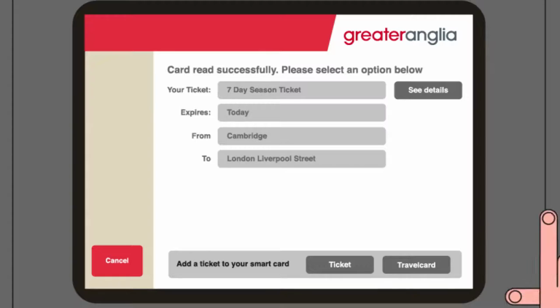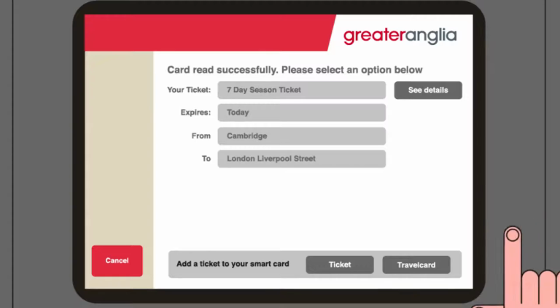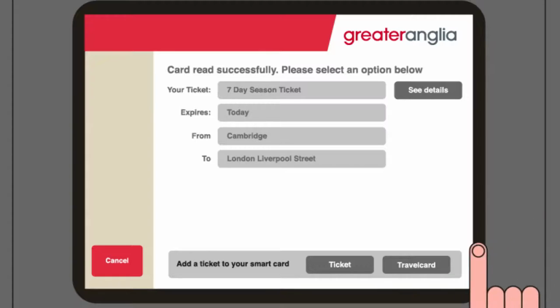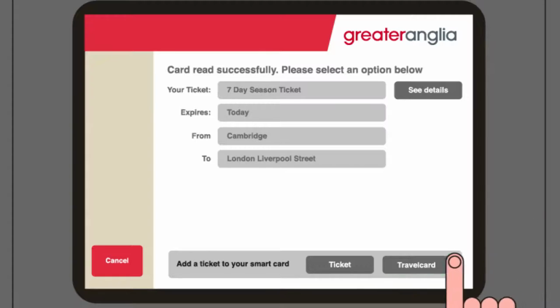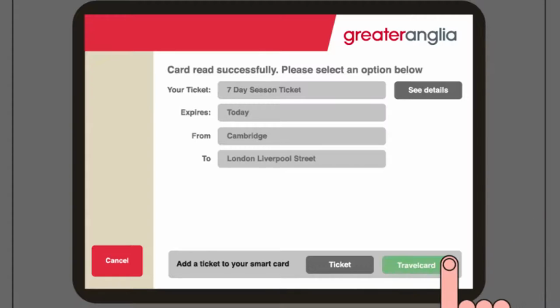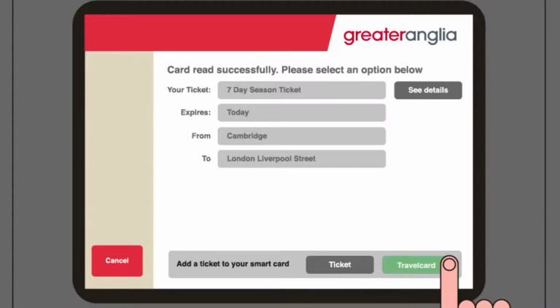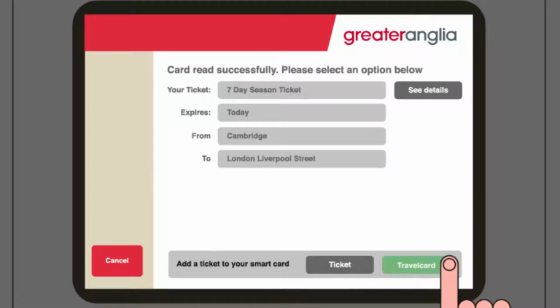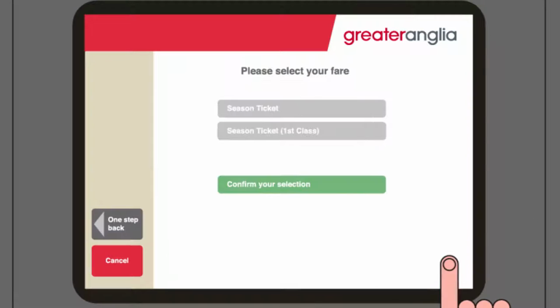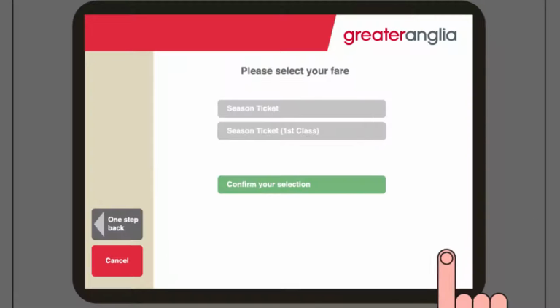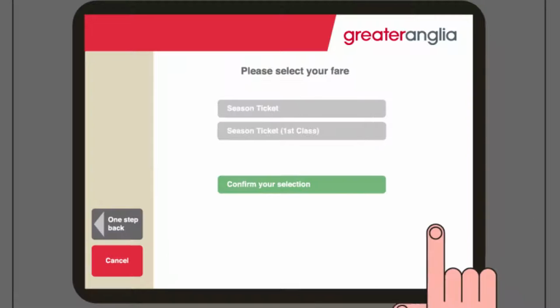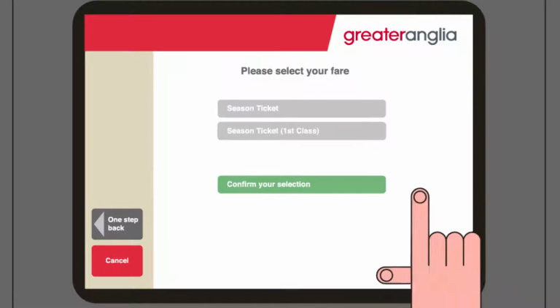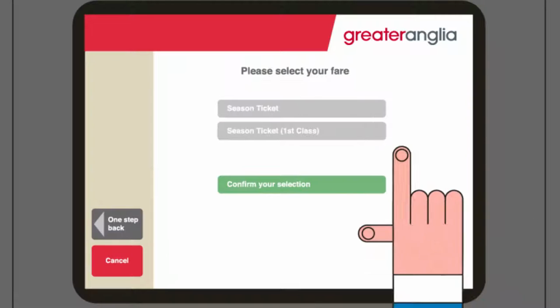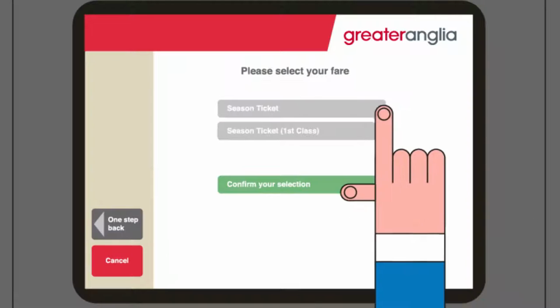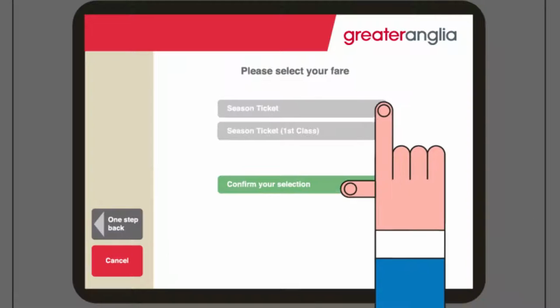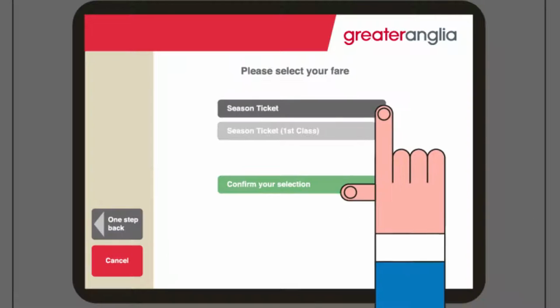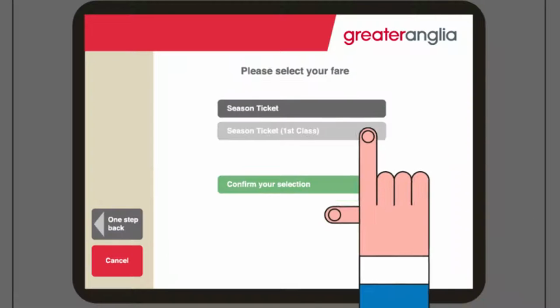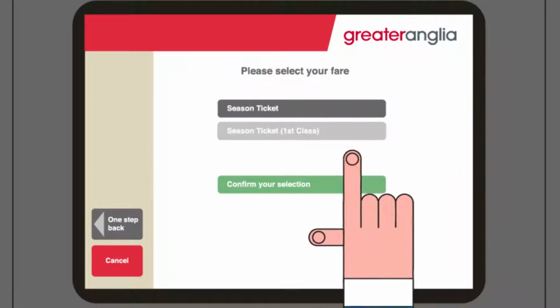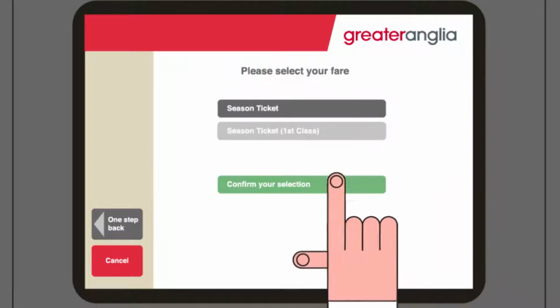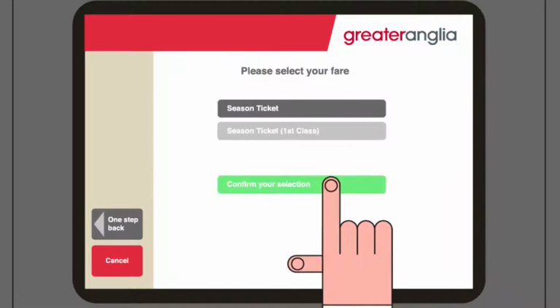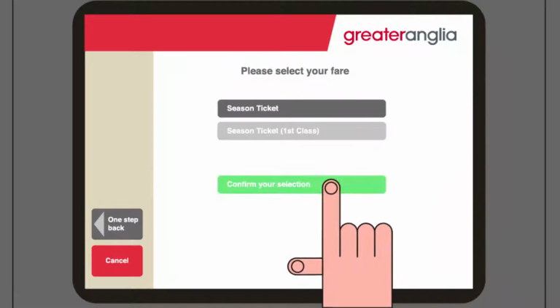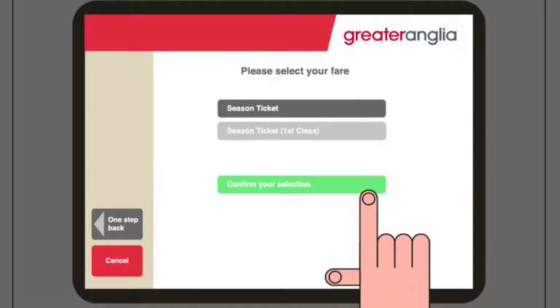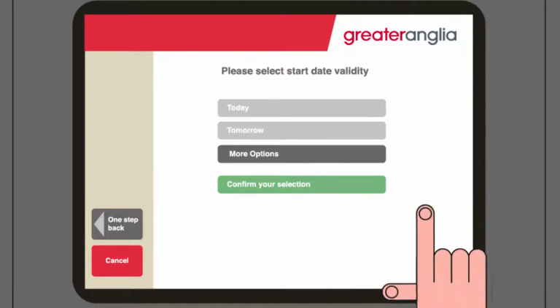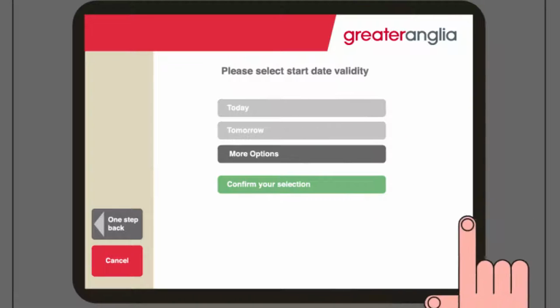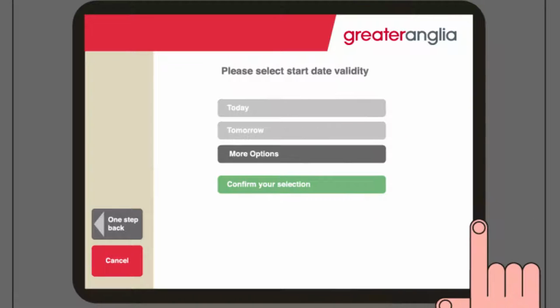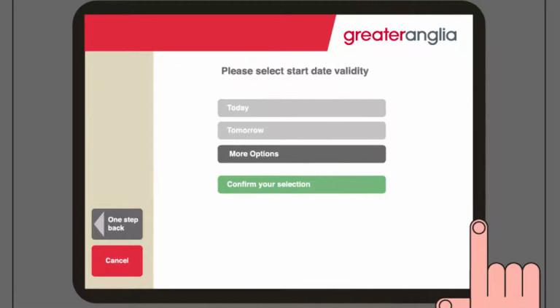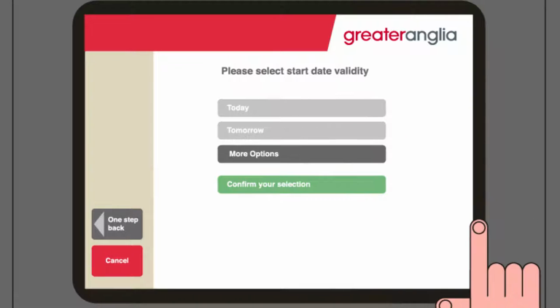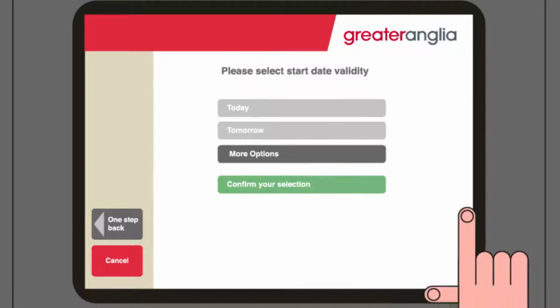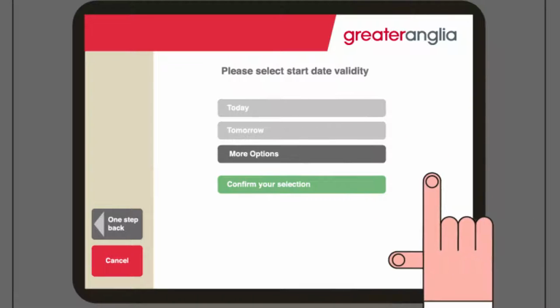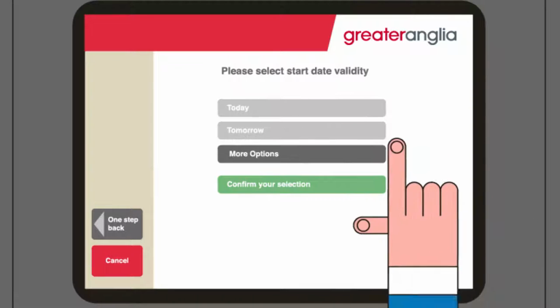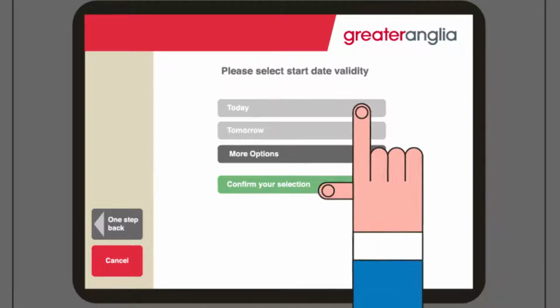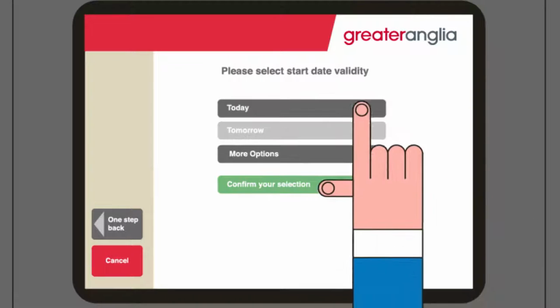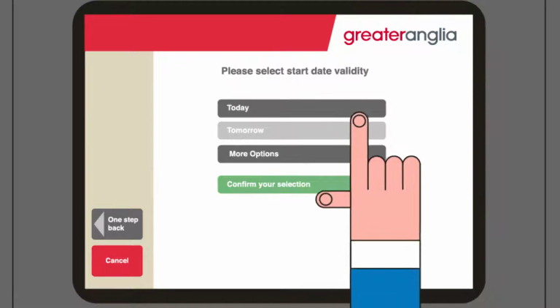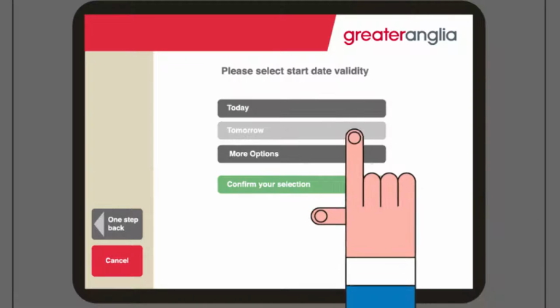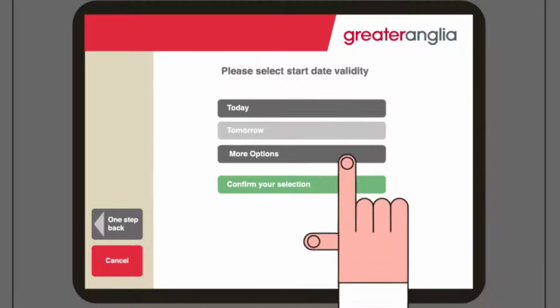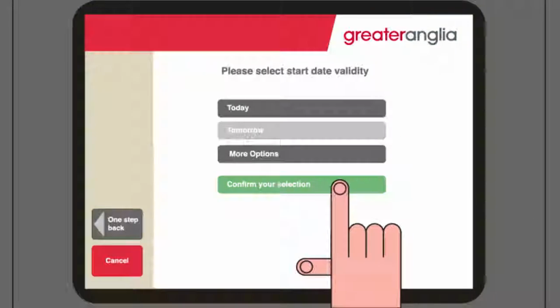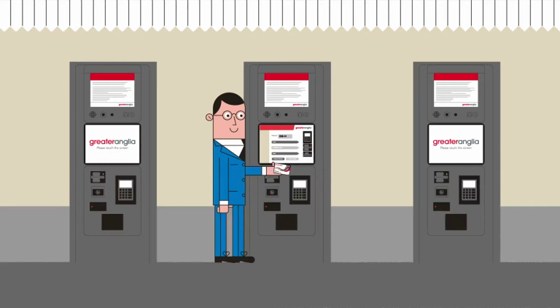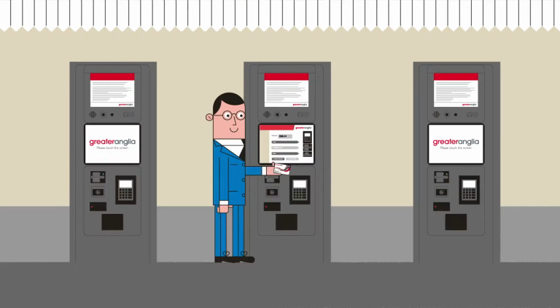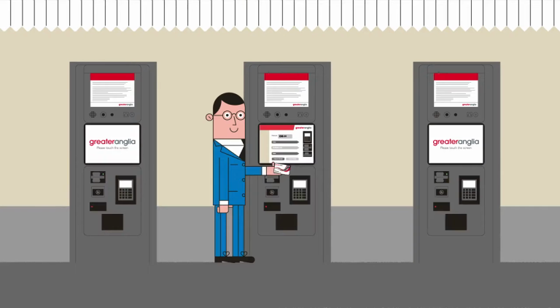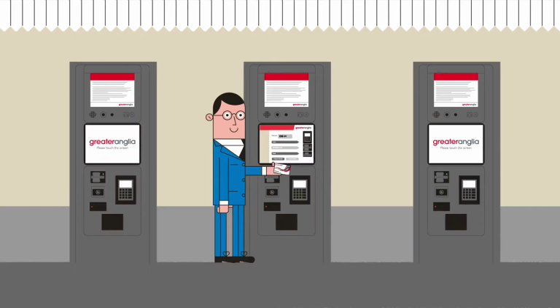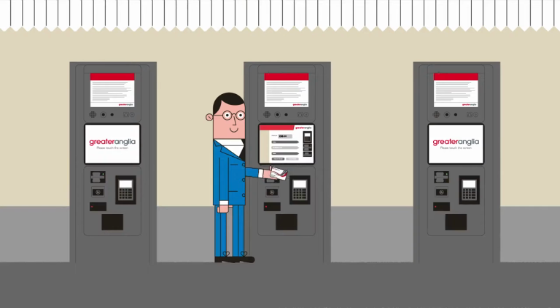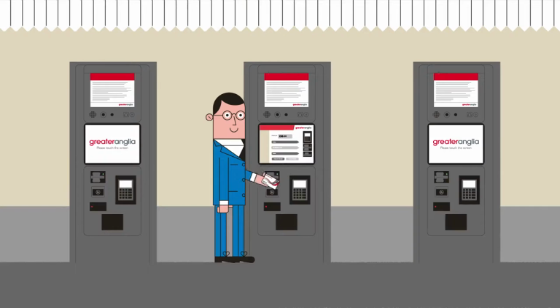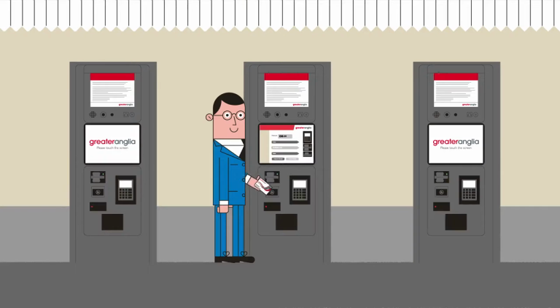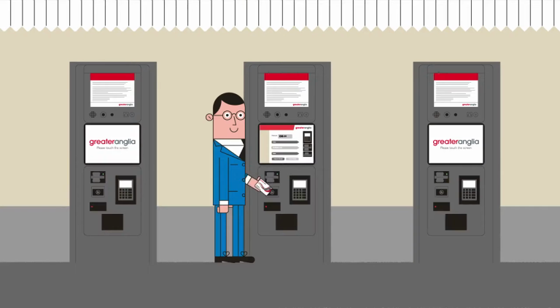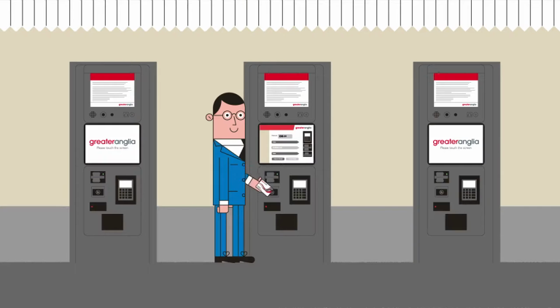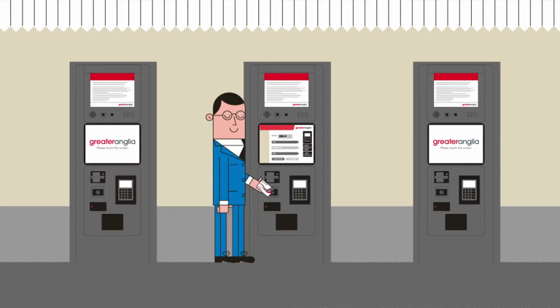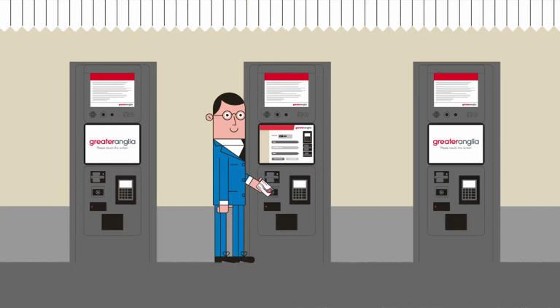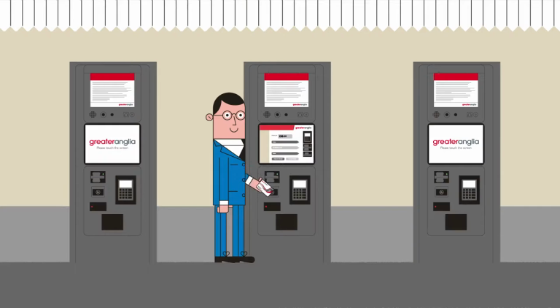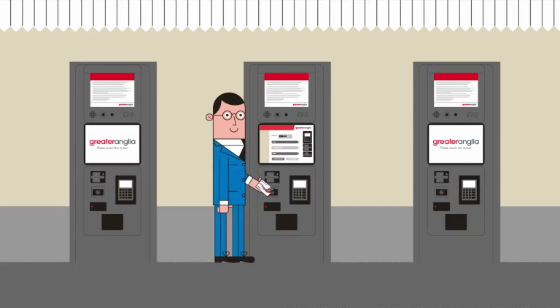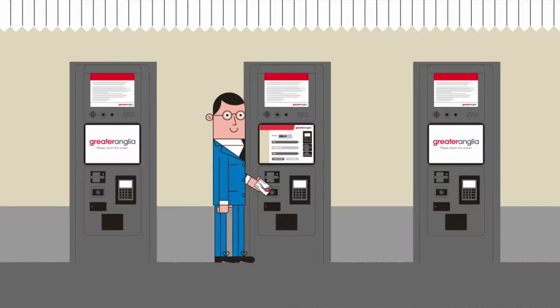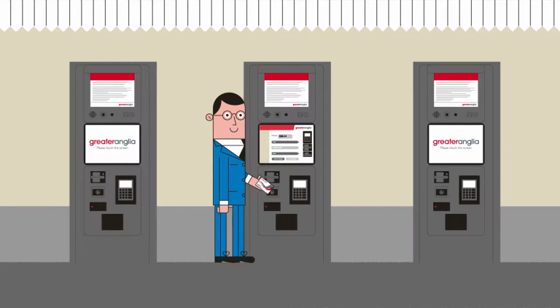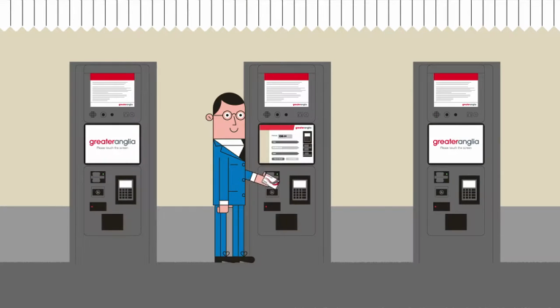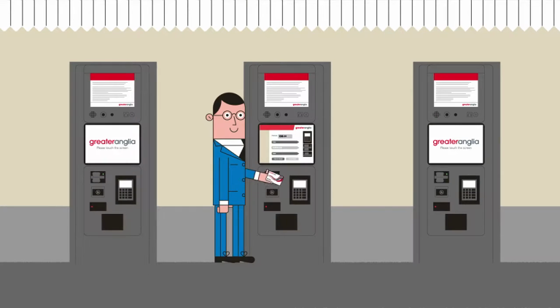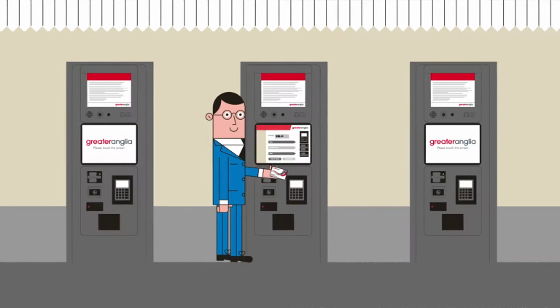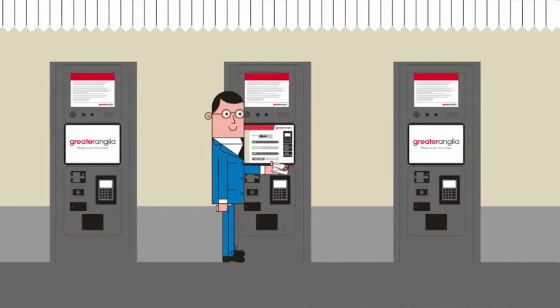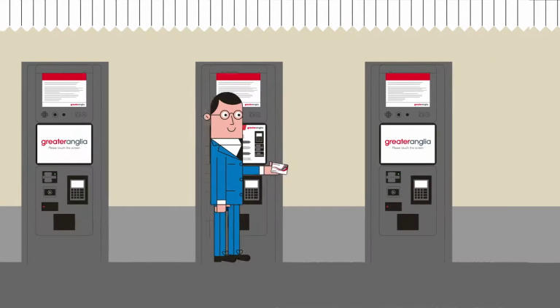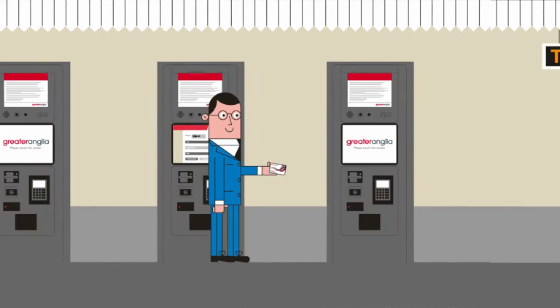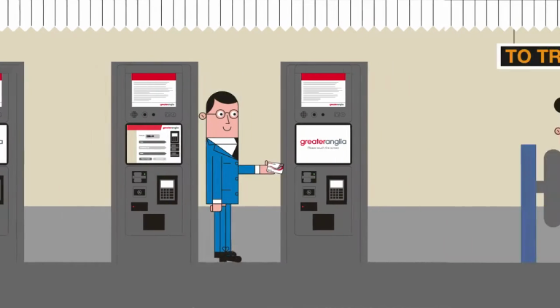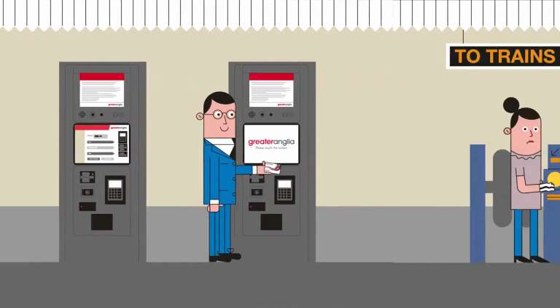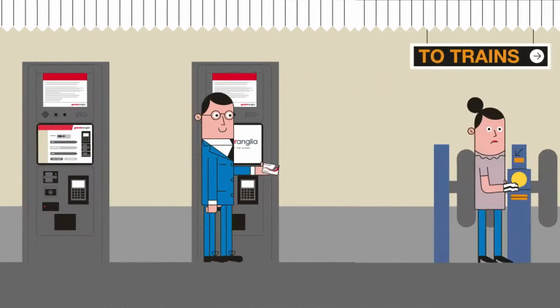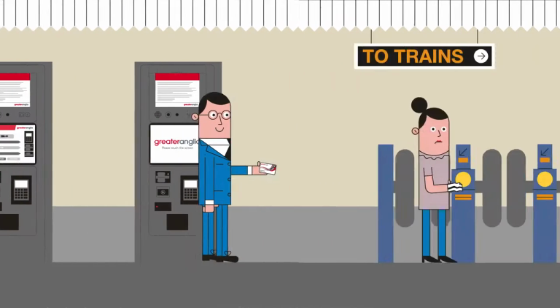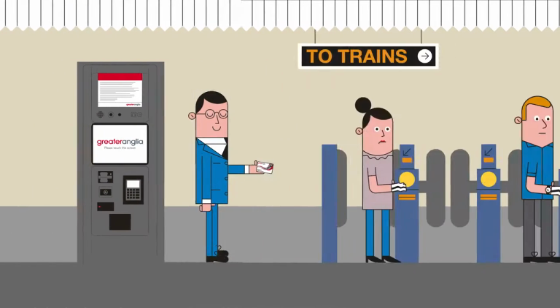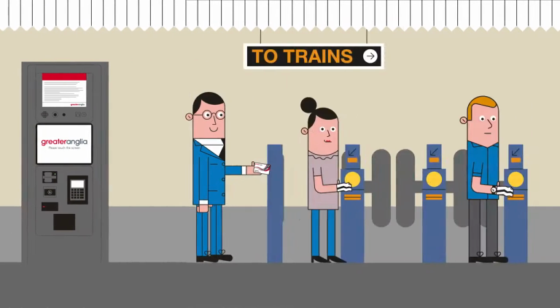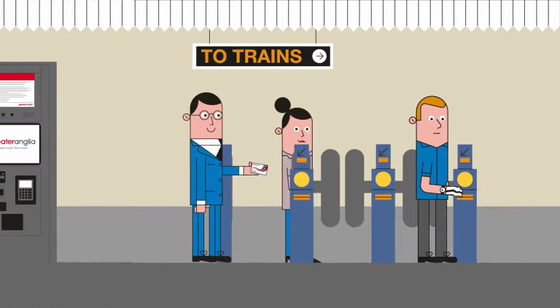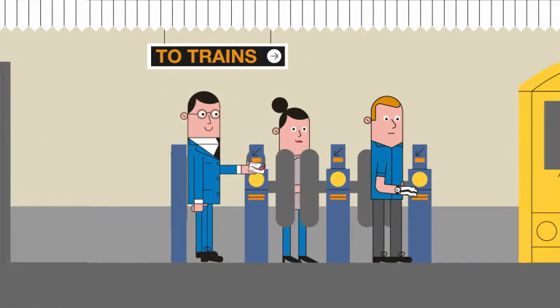If you have a smart card, you can also buy your weekly season ticket too. Once you've paid, just tap your card on the reader and off you go.